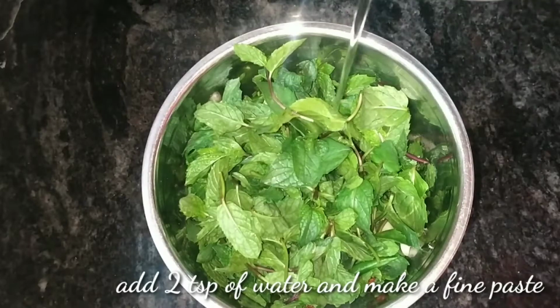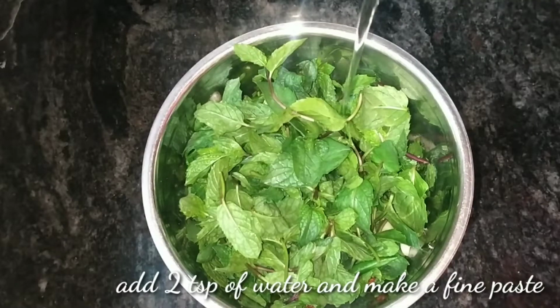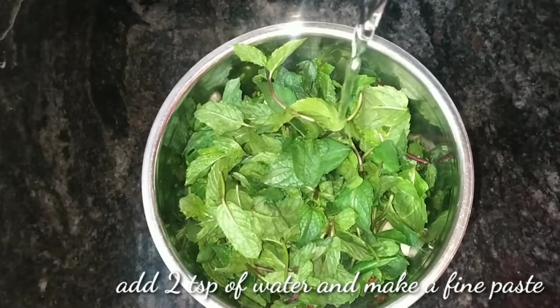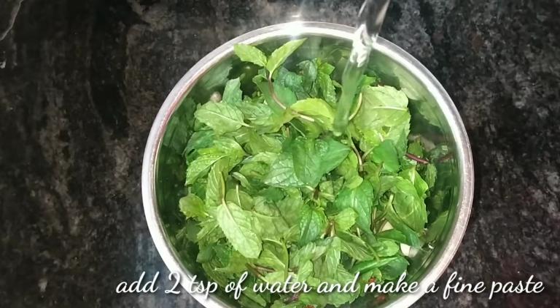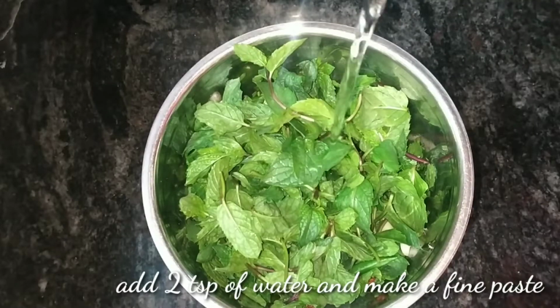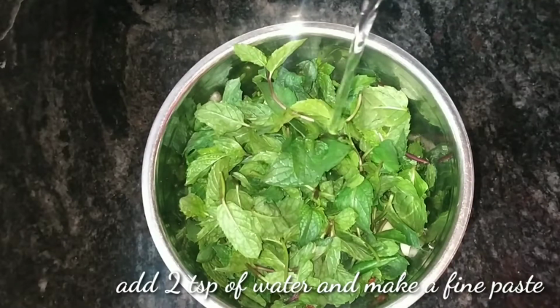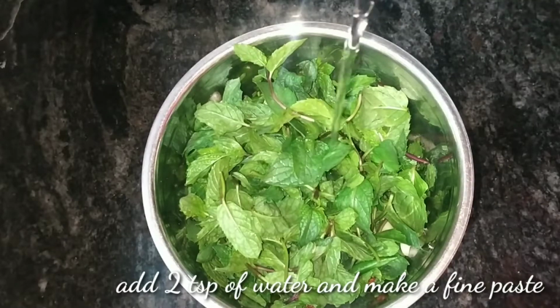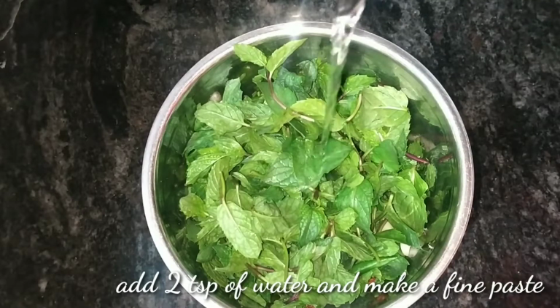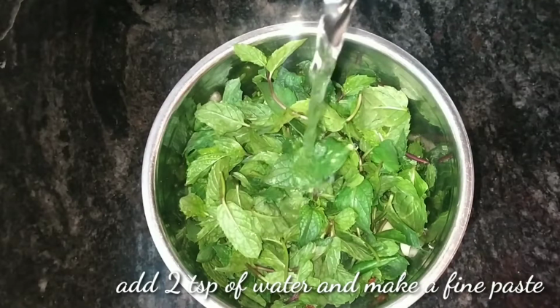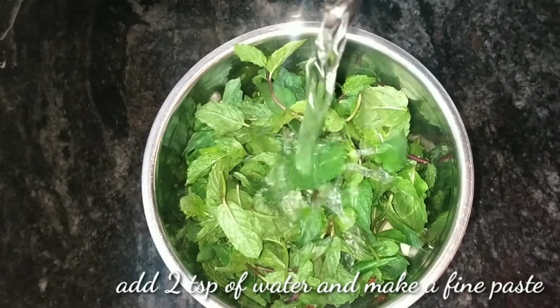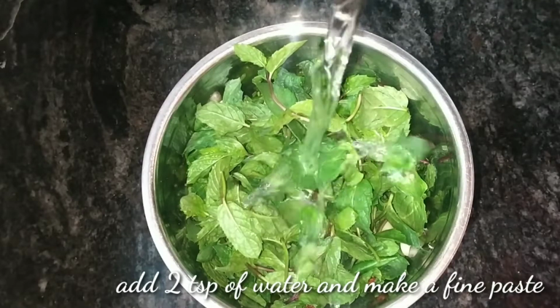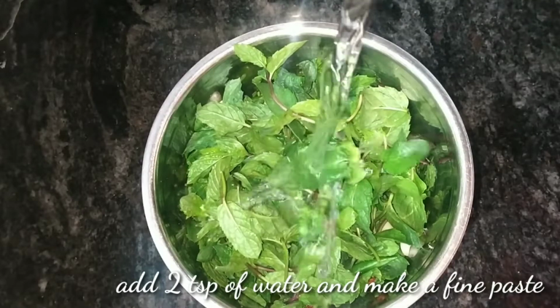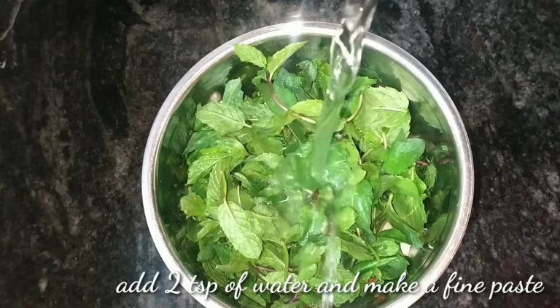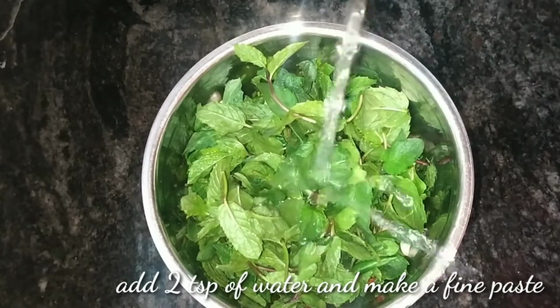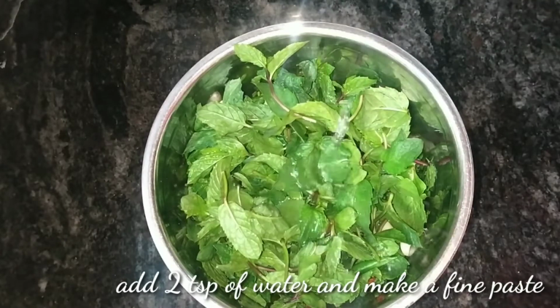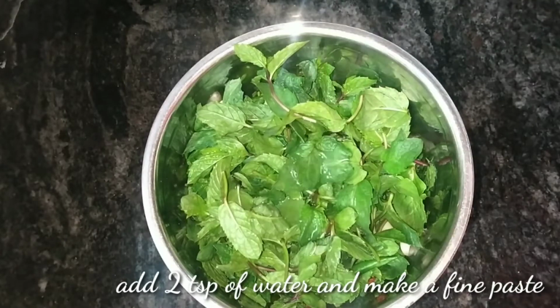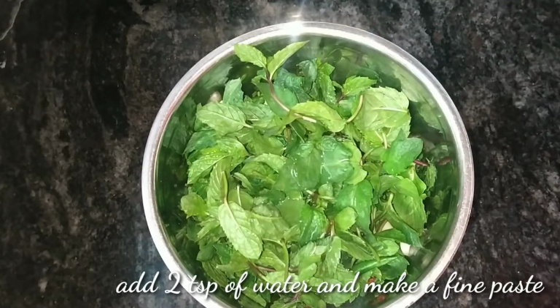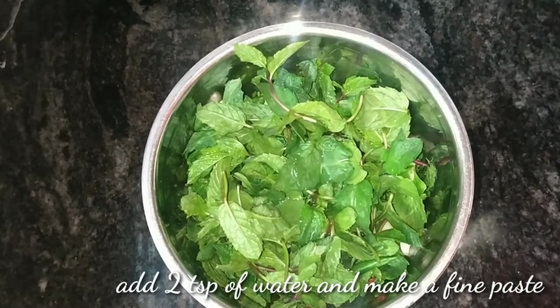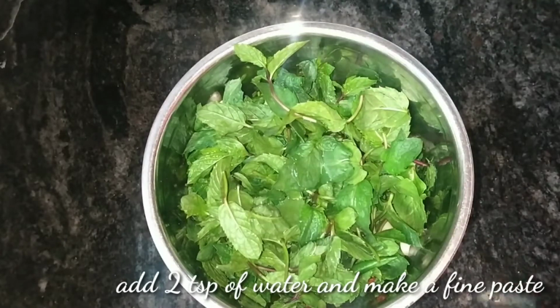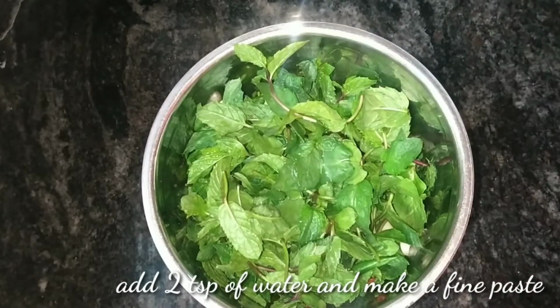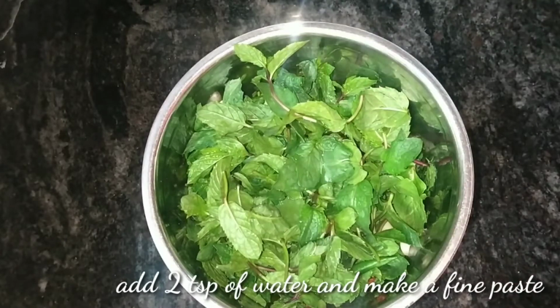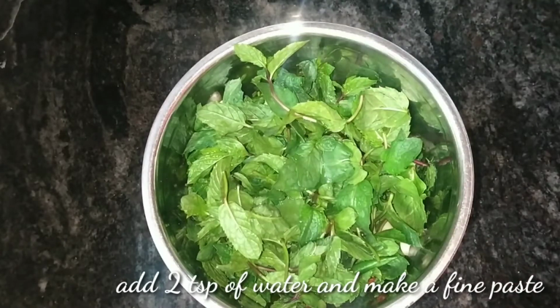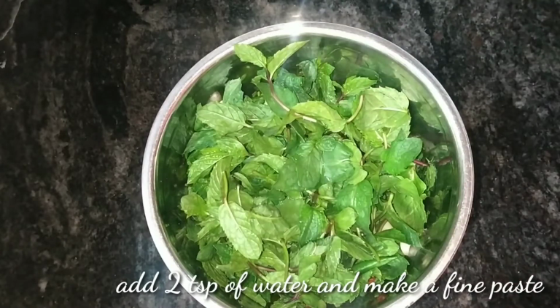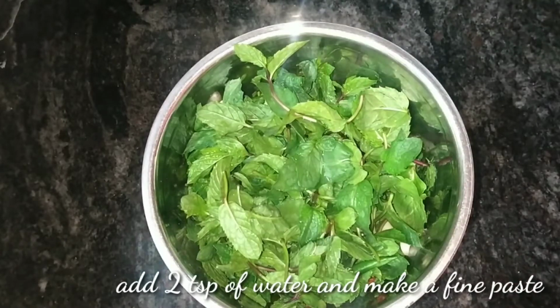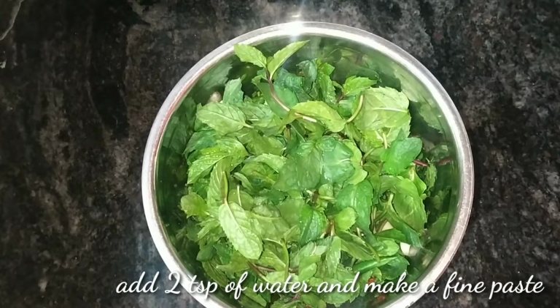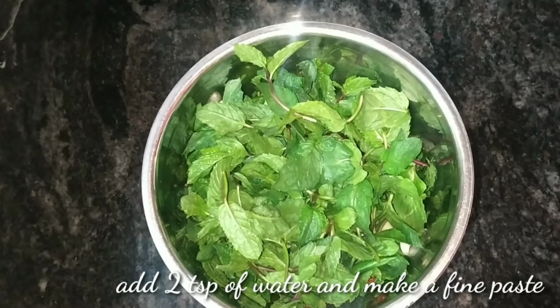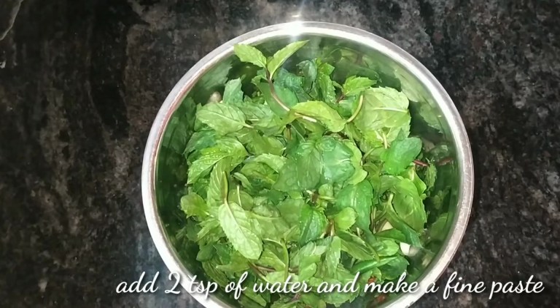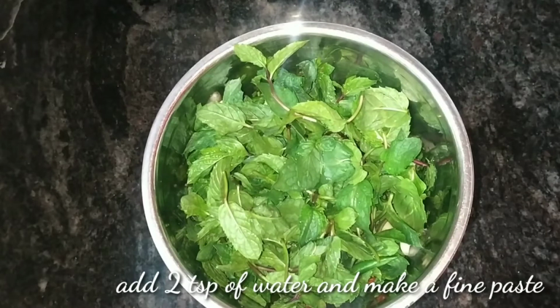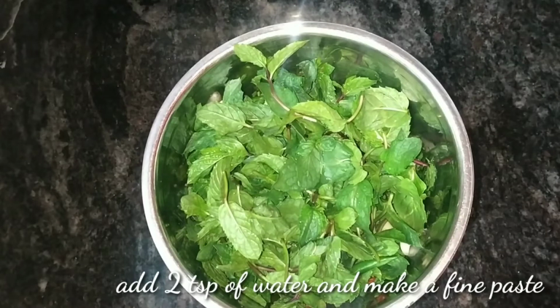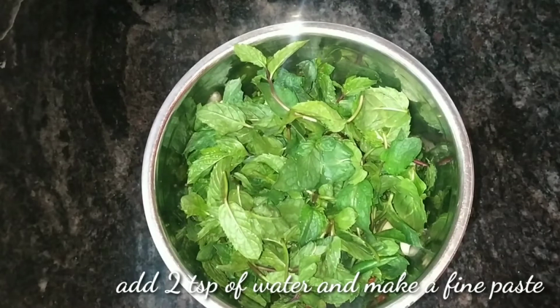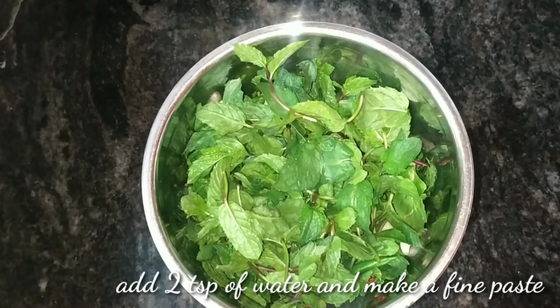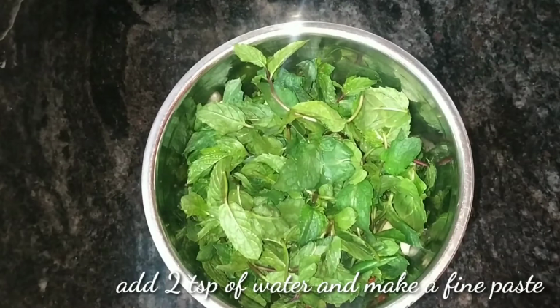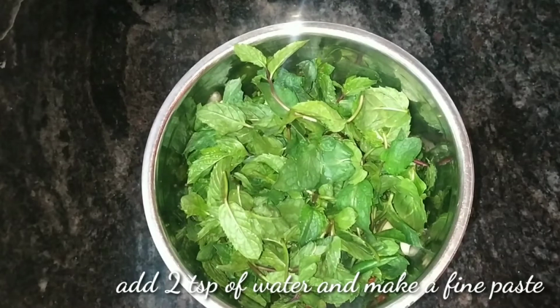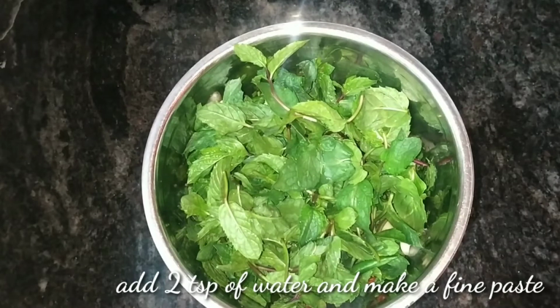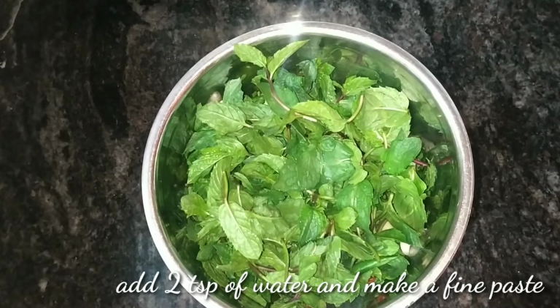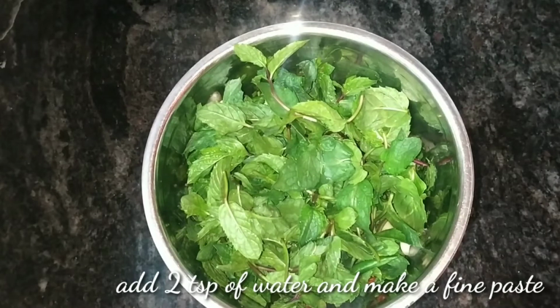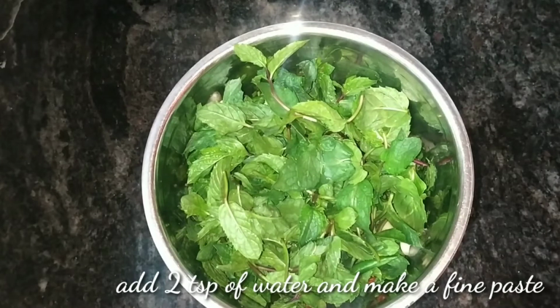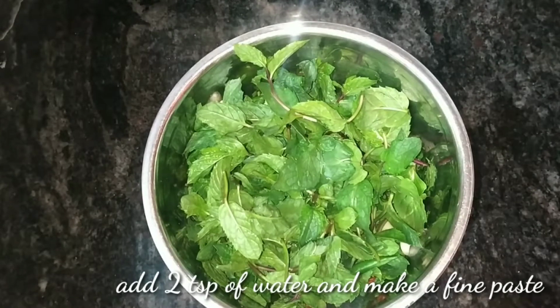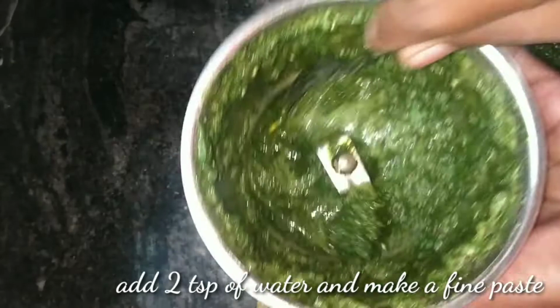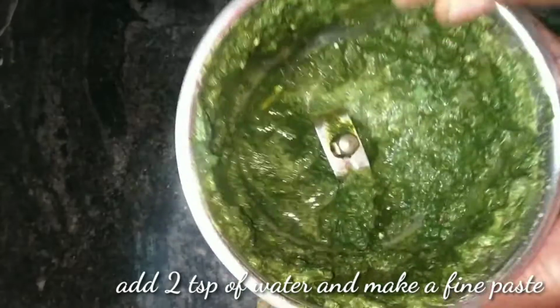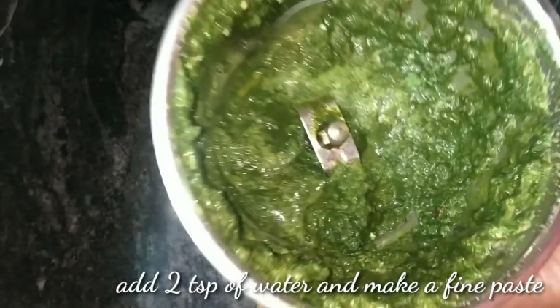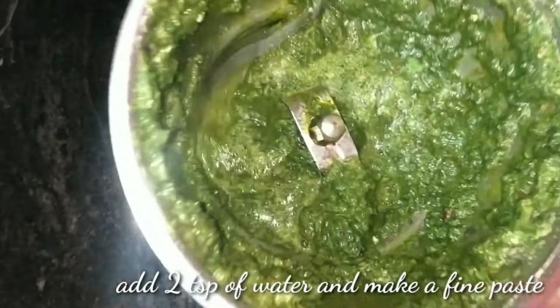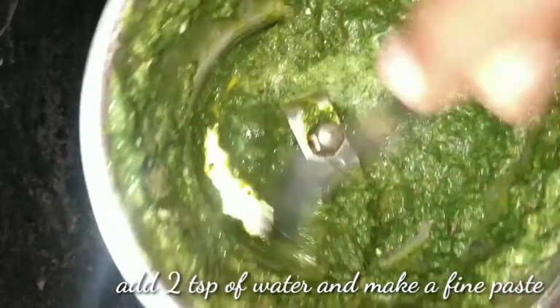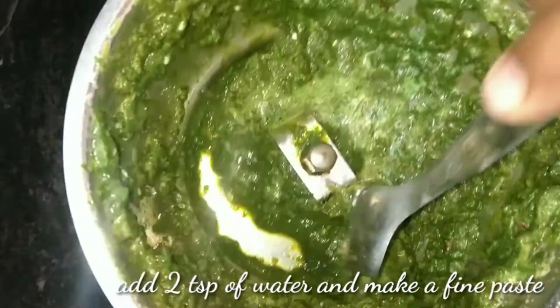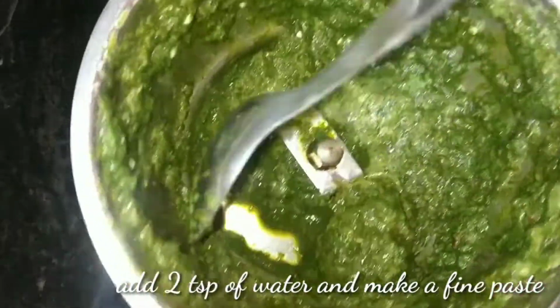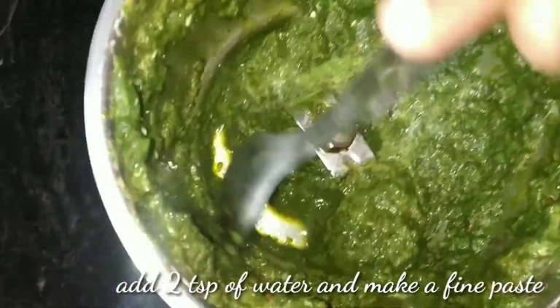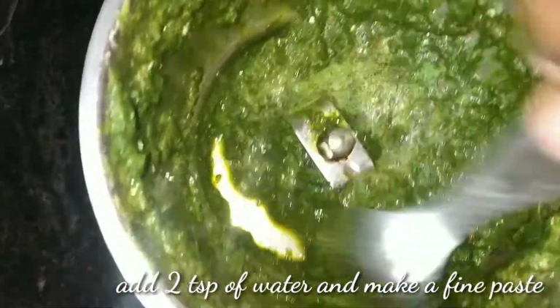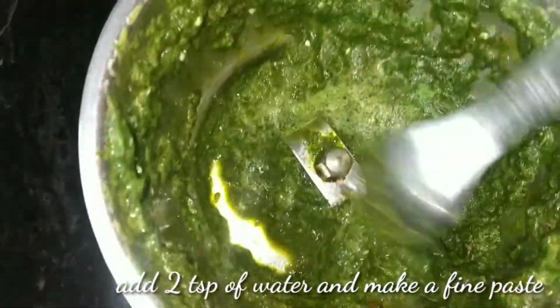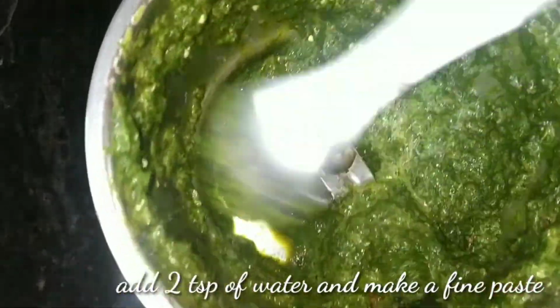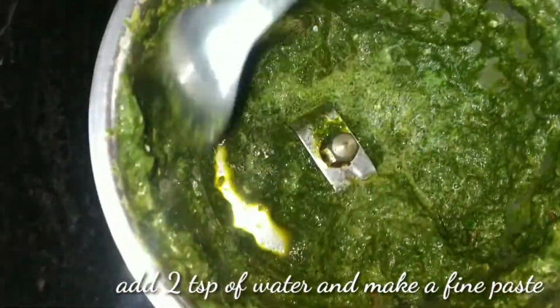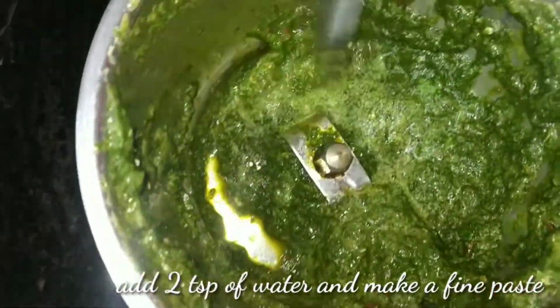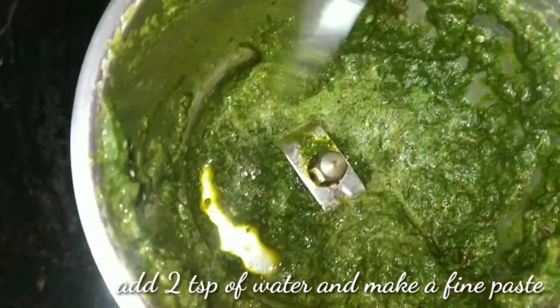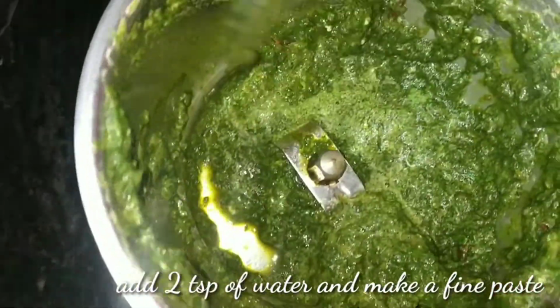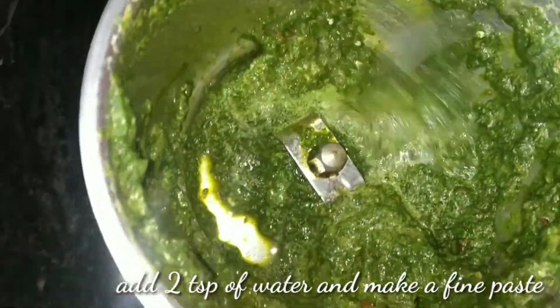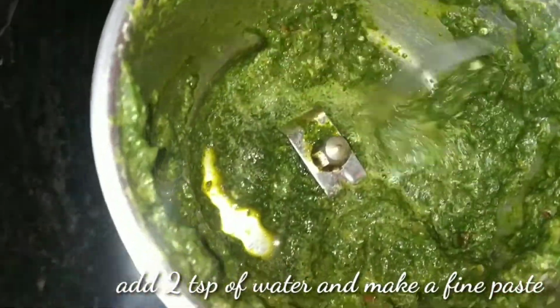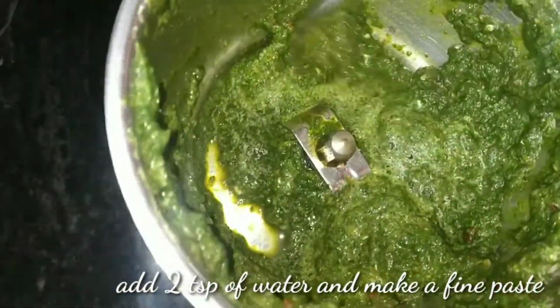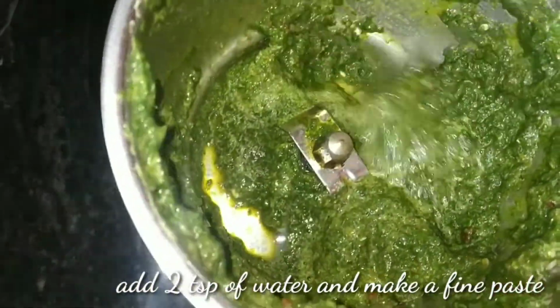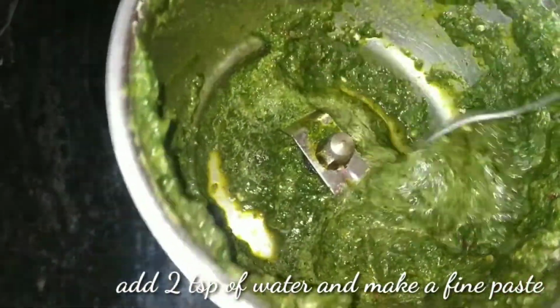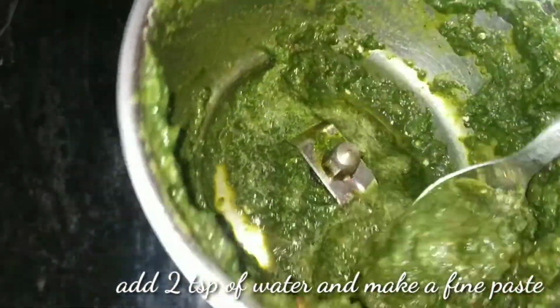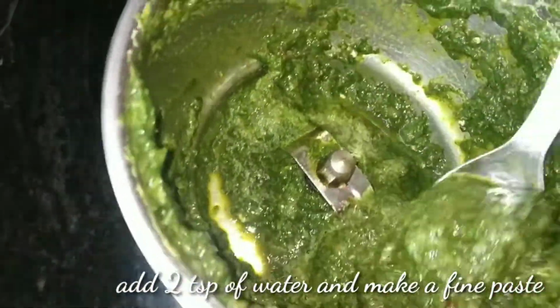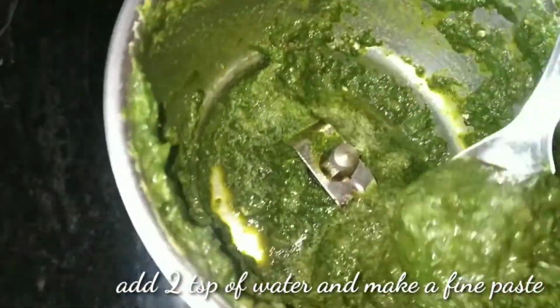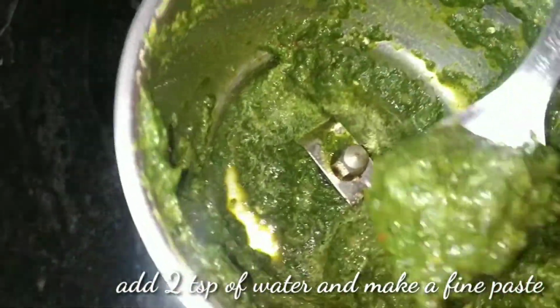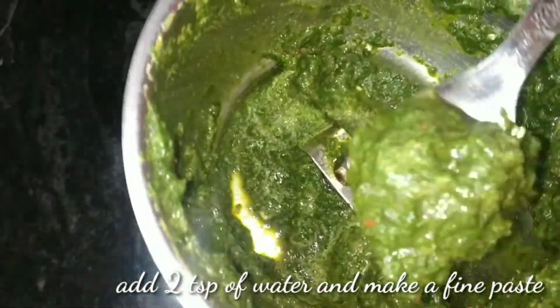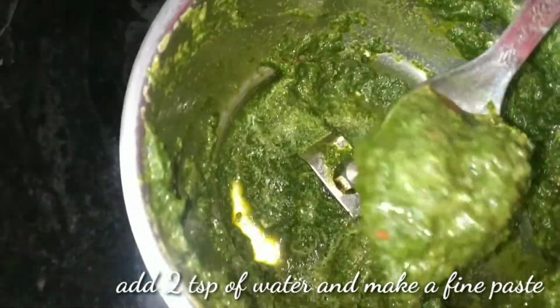Add 1 teaspoon of salt. Add your ingredients. Add 1 teaspoon of salt, and a little more.